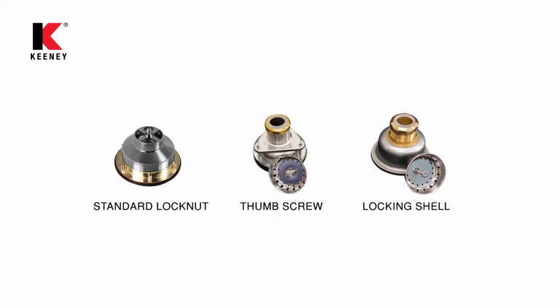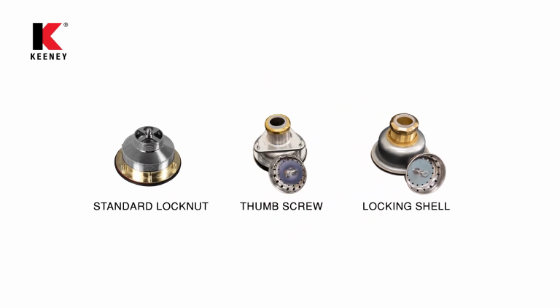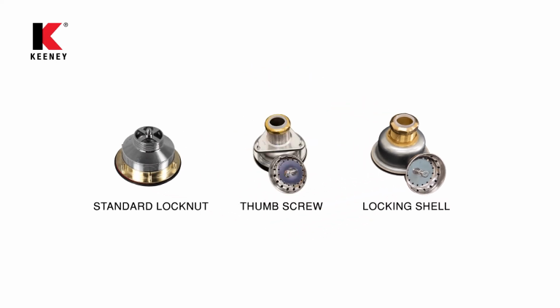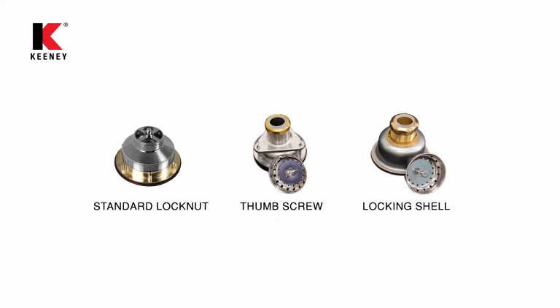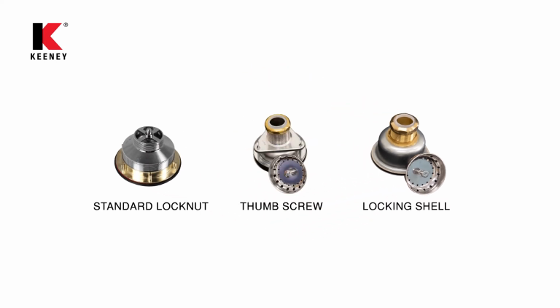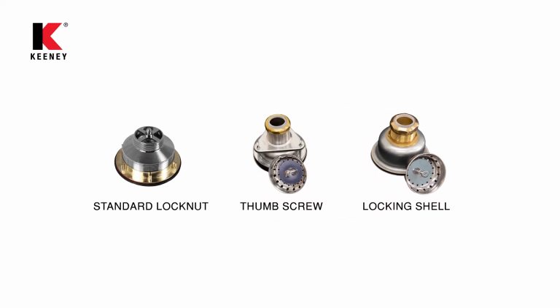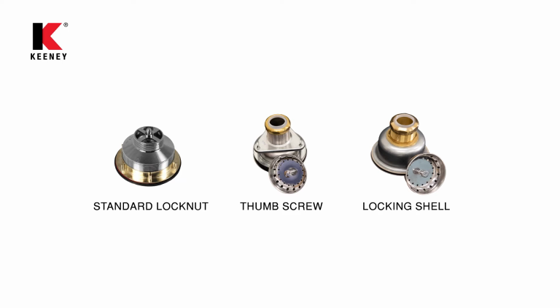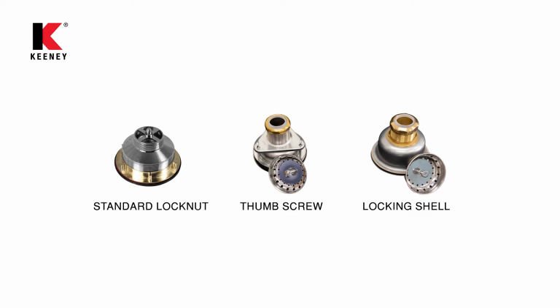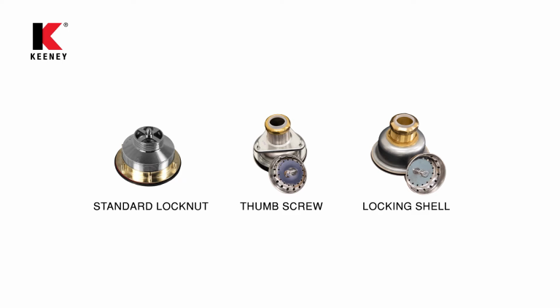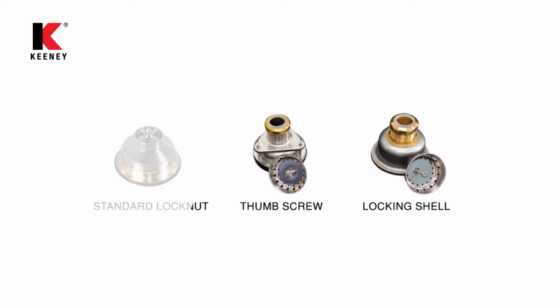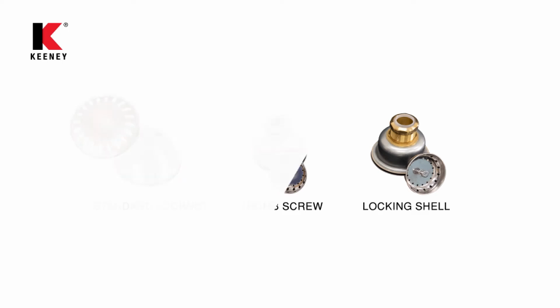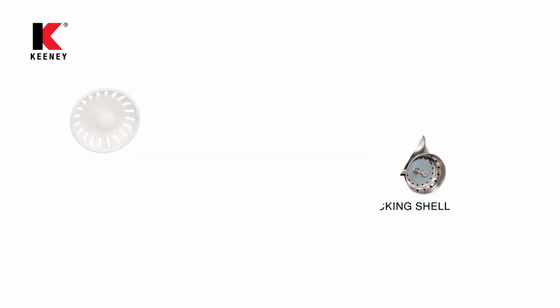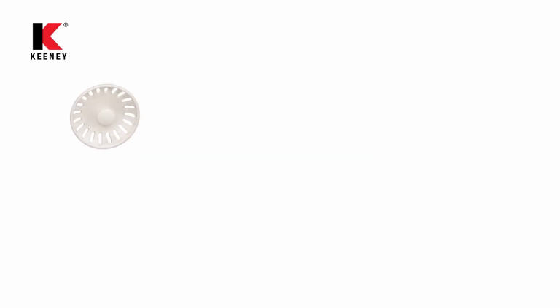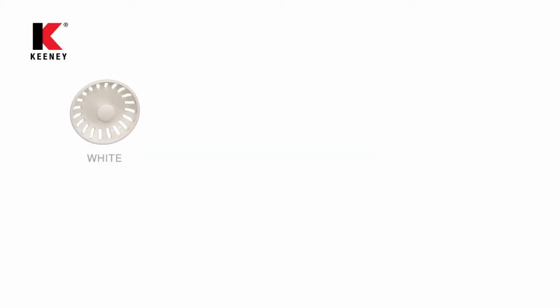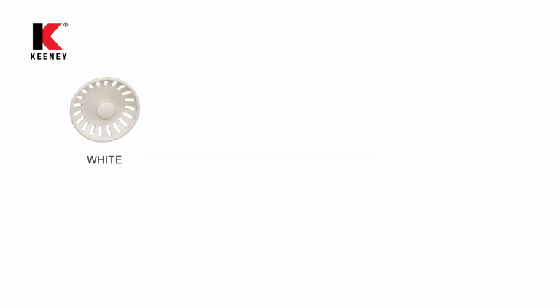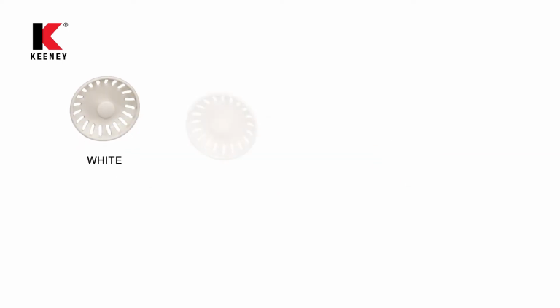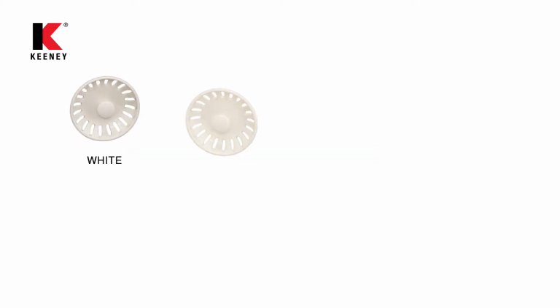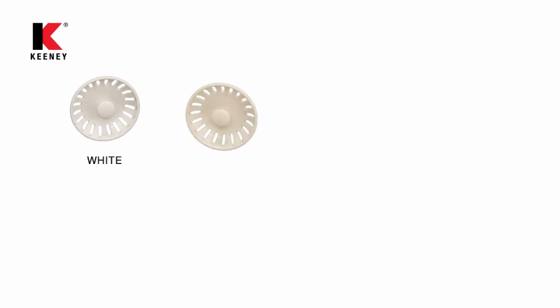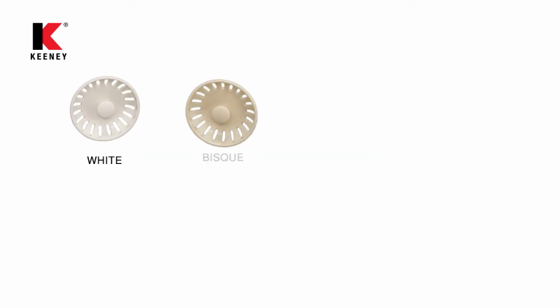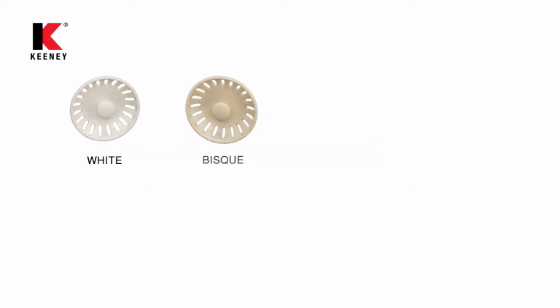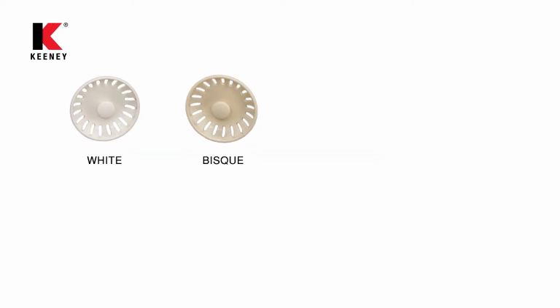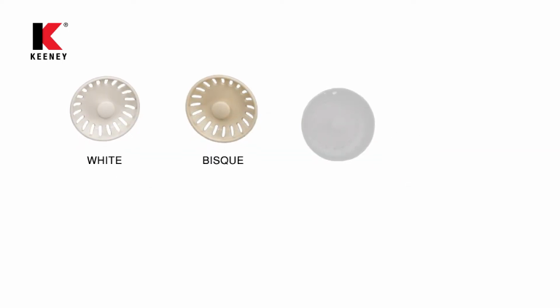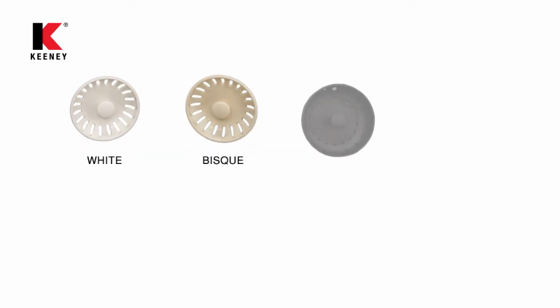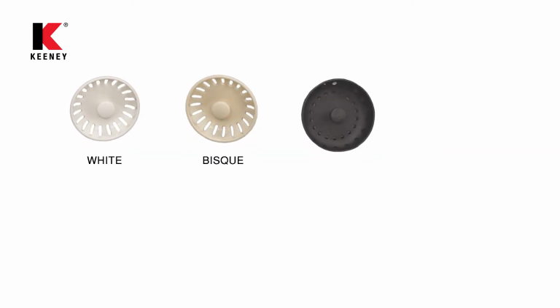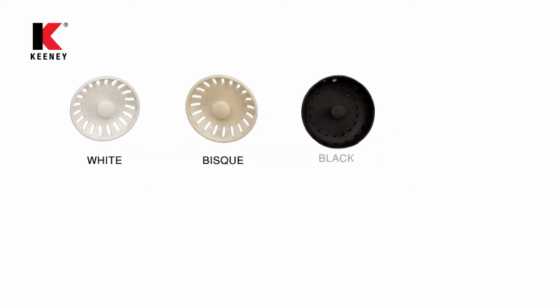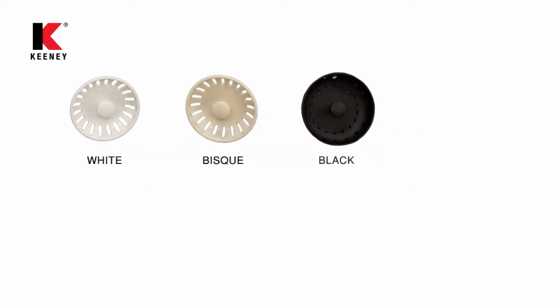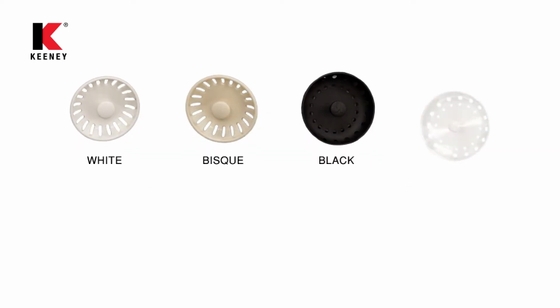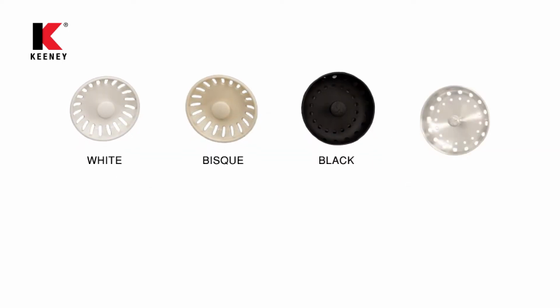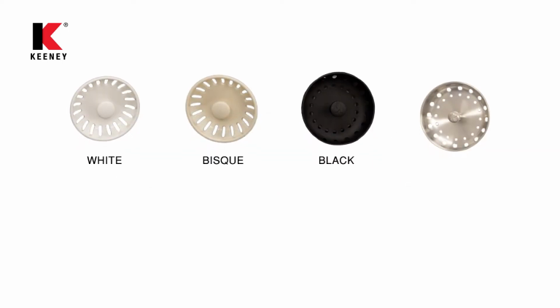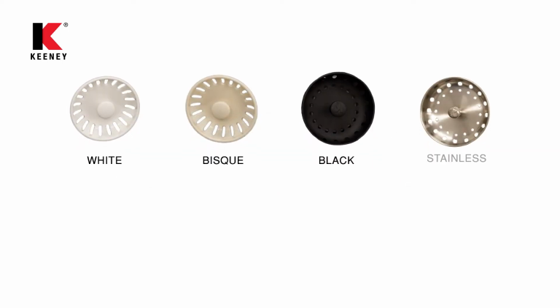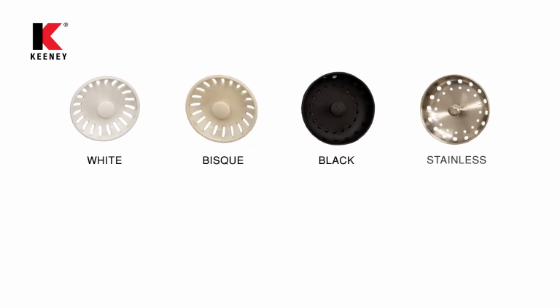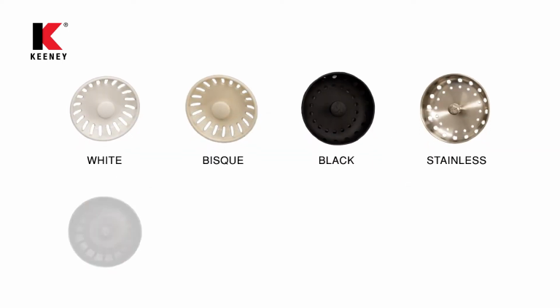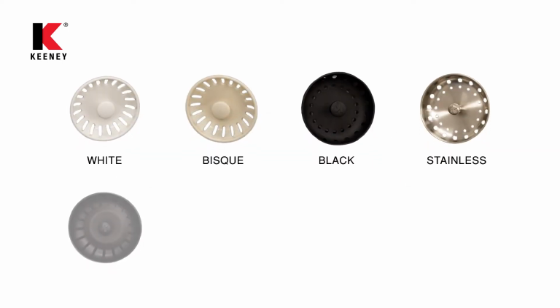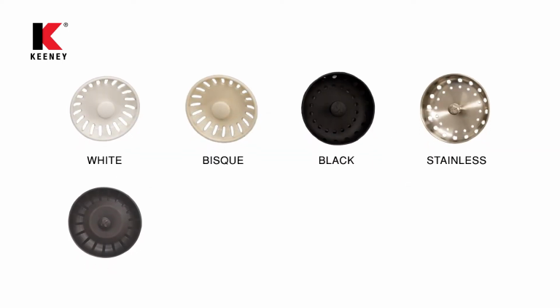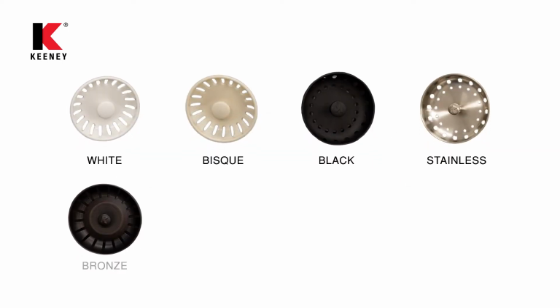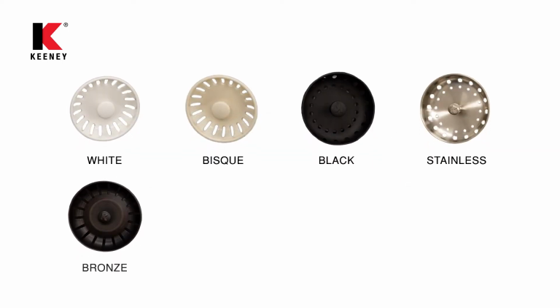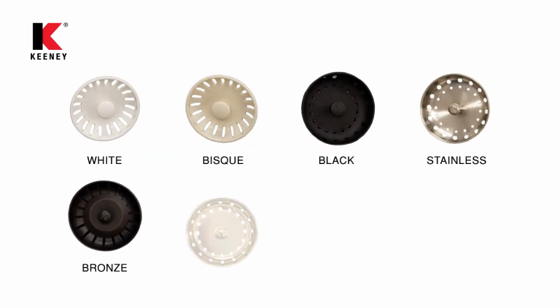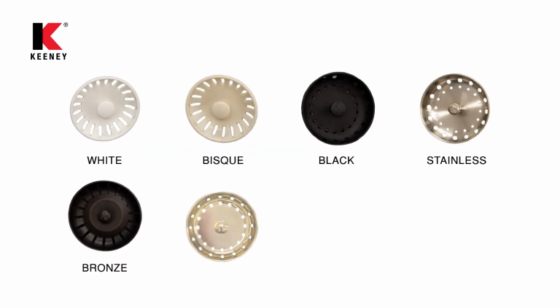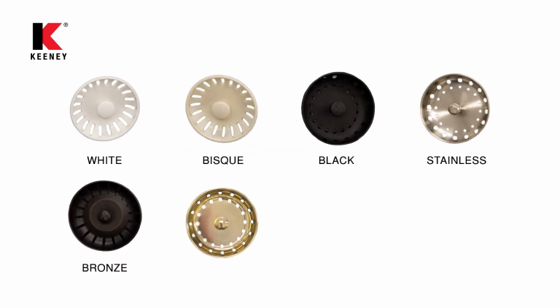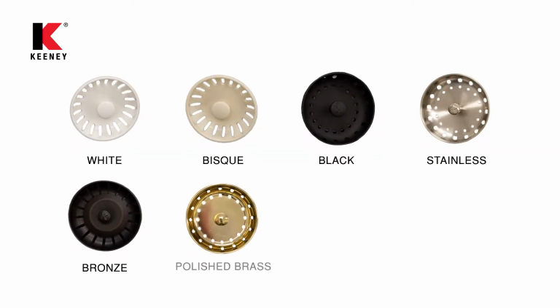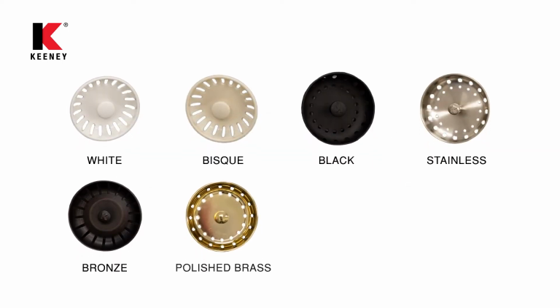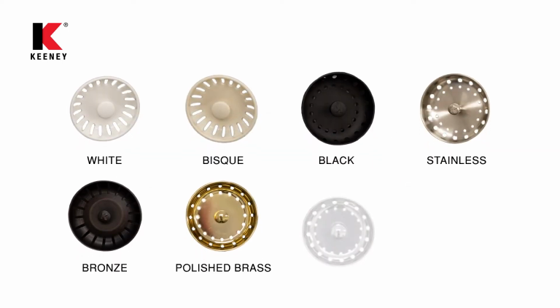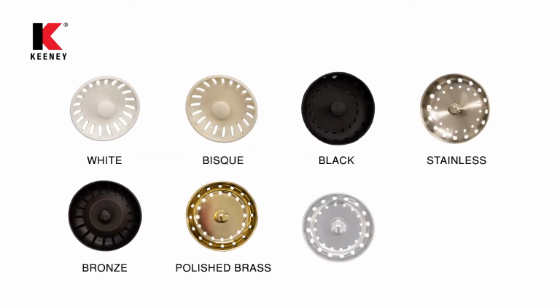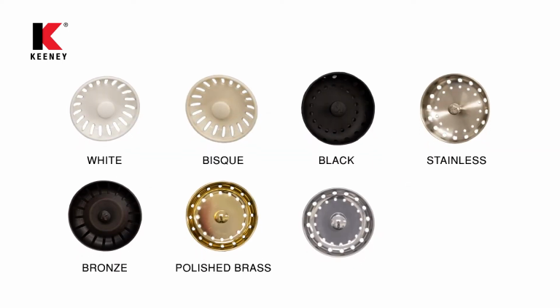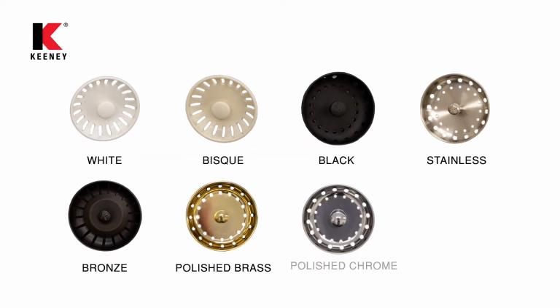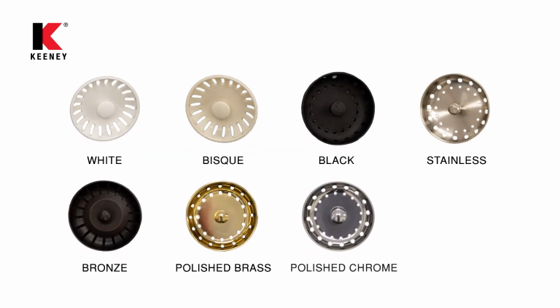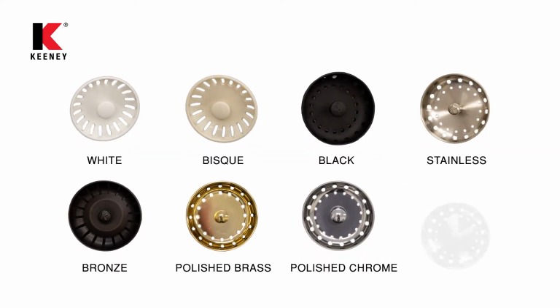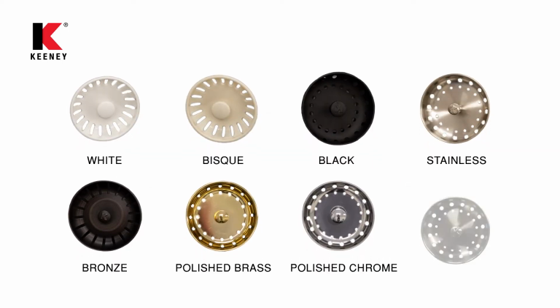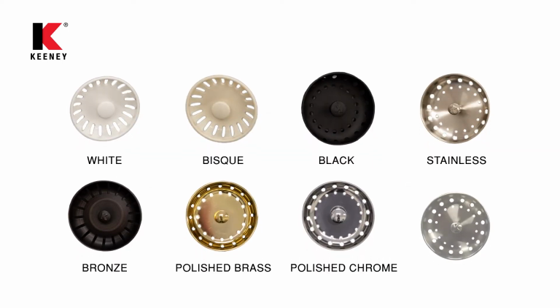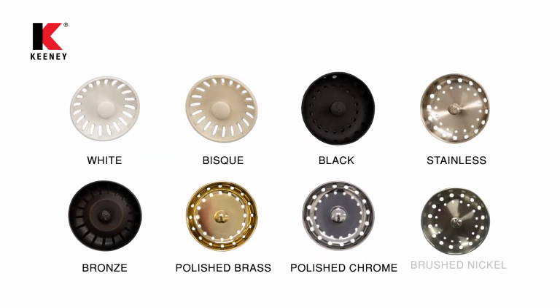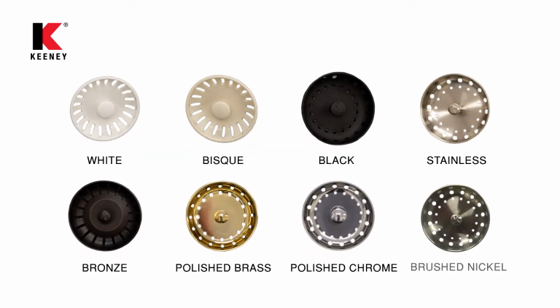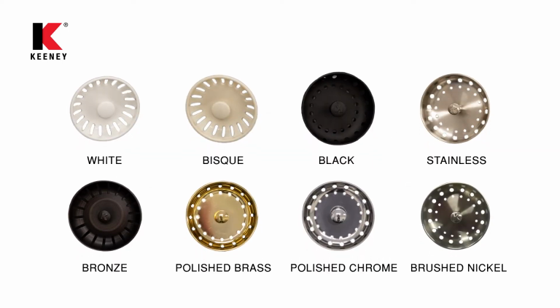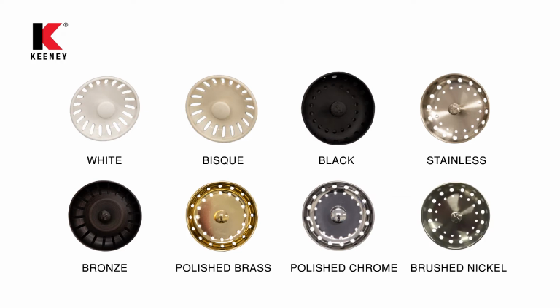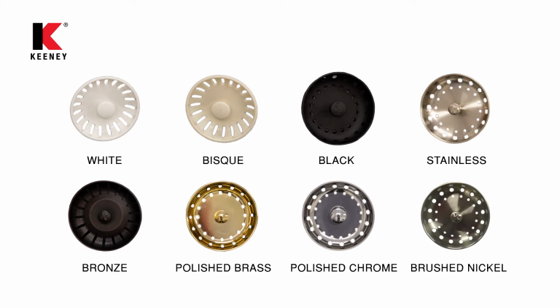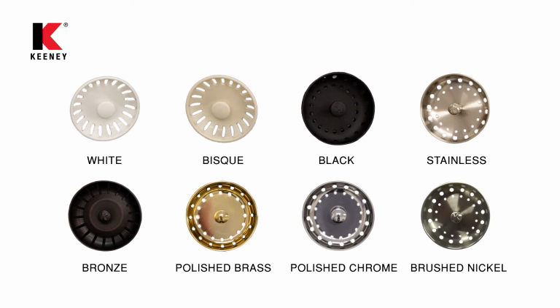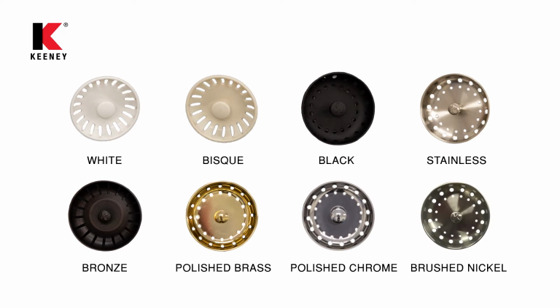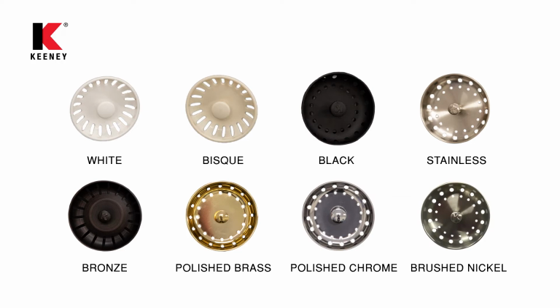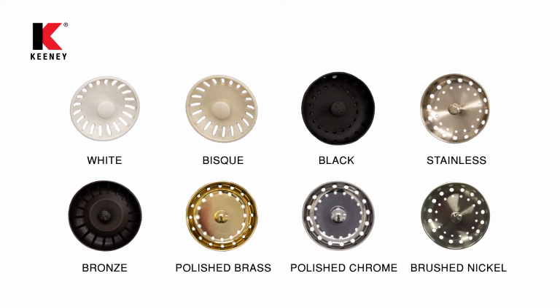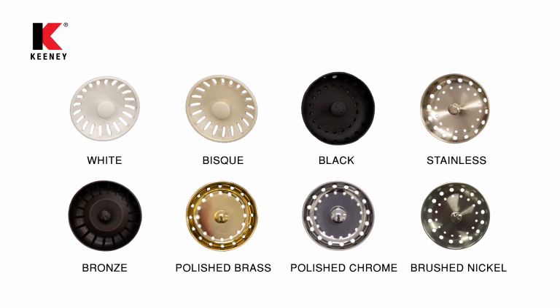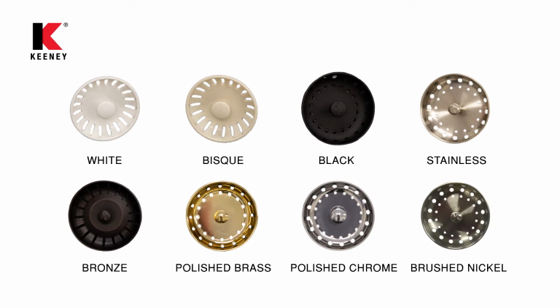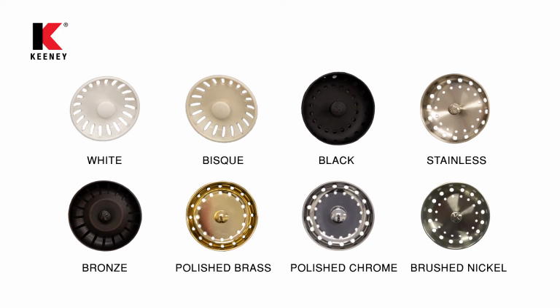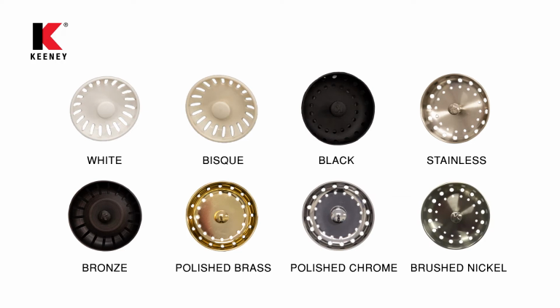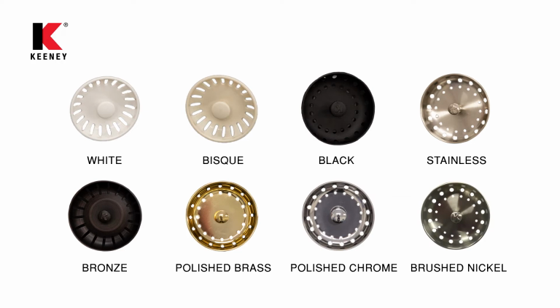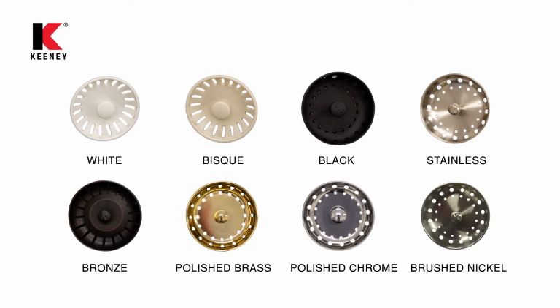Complement your kitchen sink accessories with a variety of finishes such as brushed nickel, stainless steel, bronze, and many more.